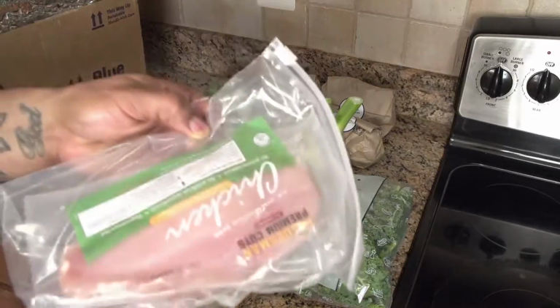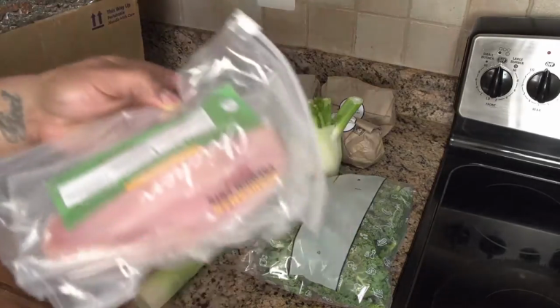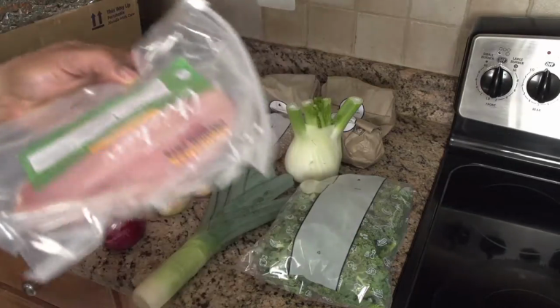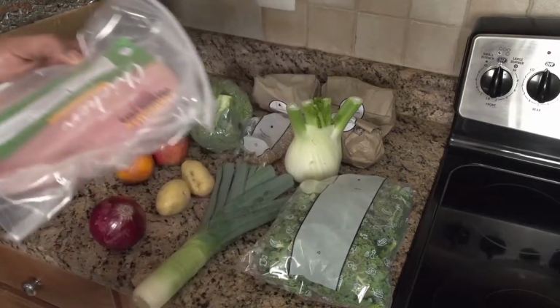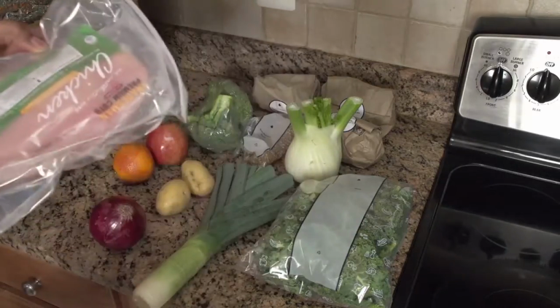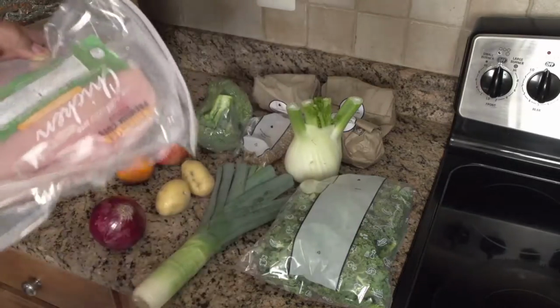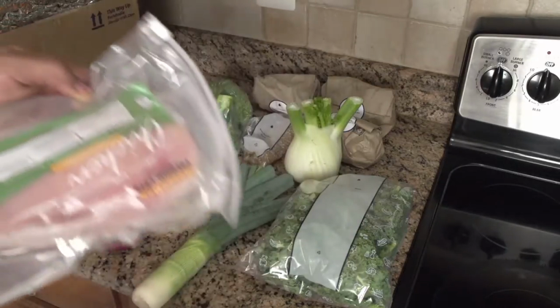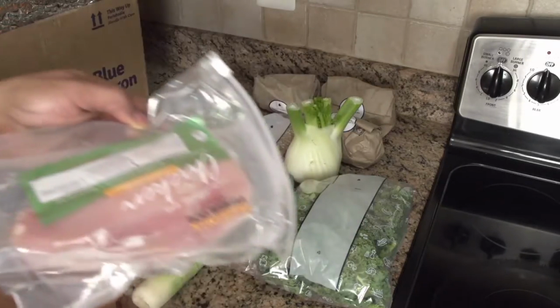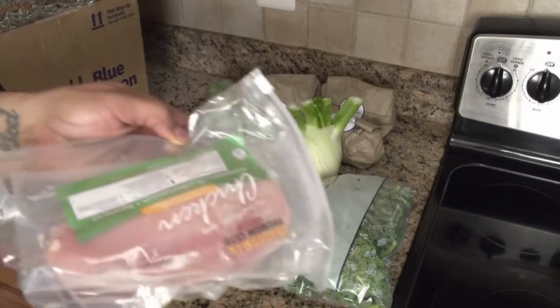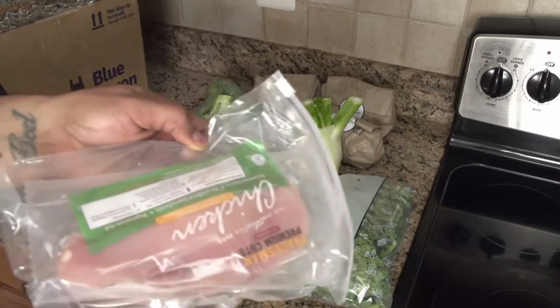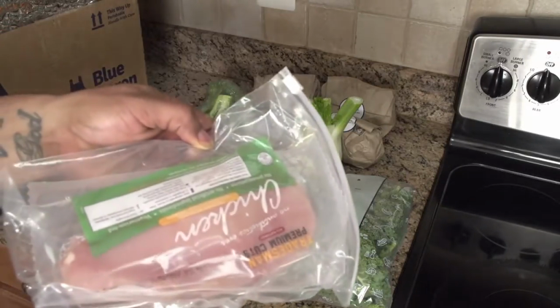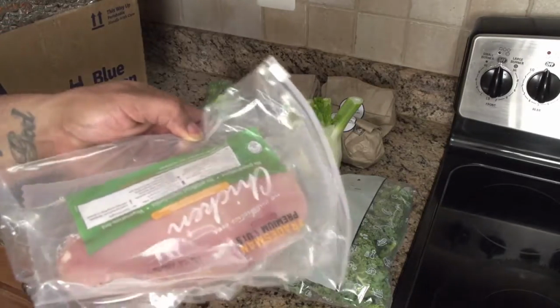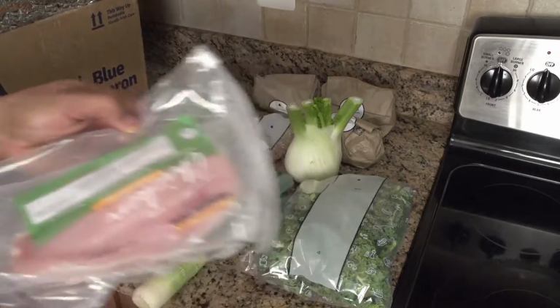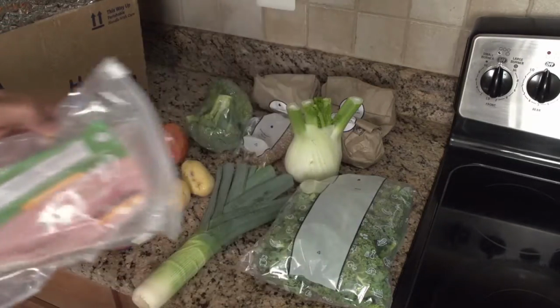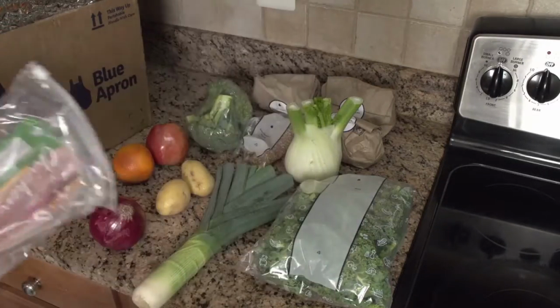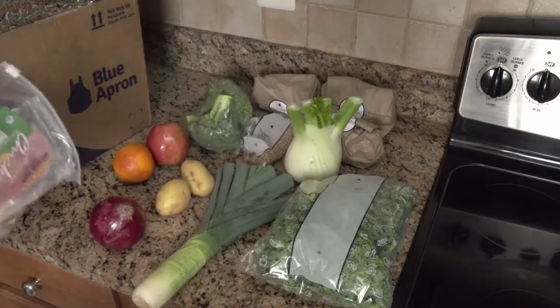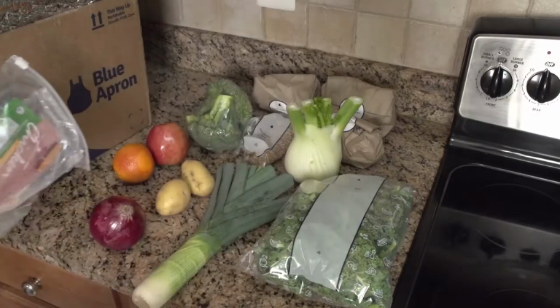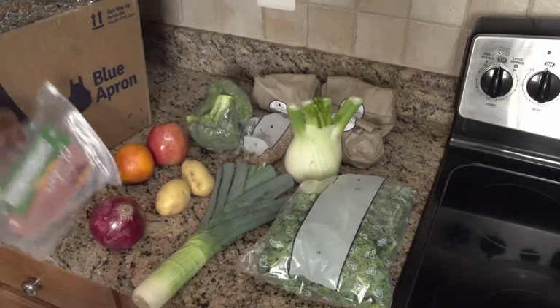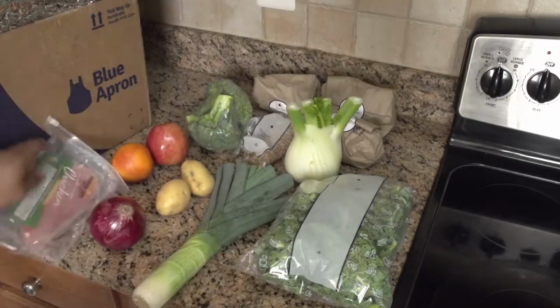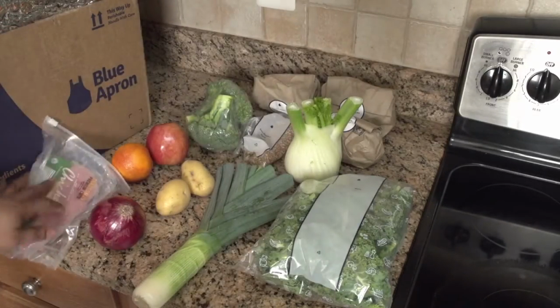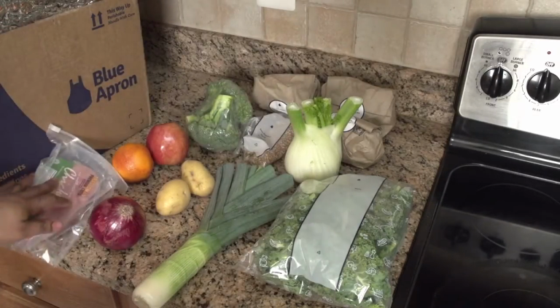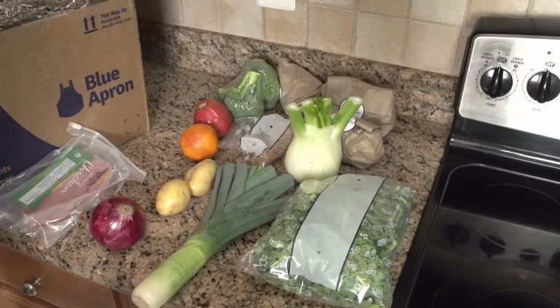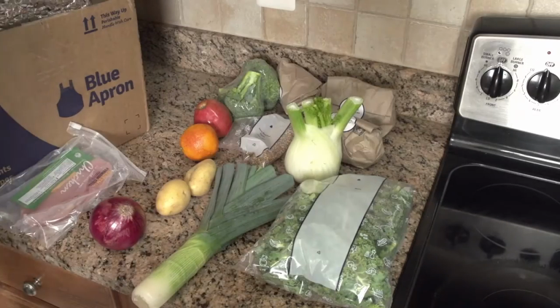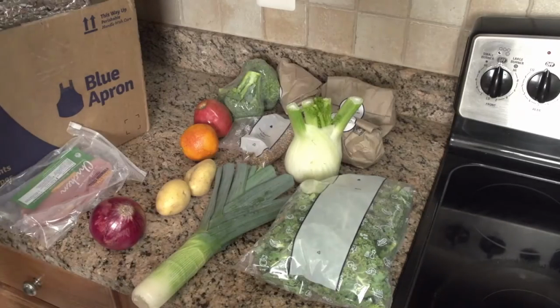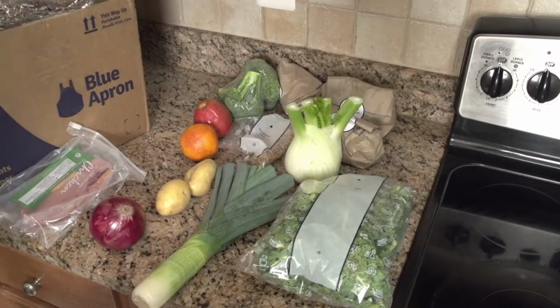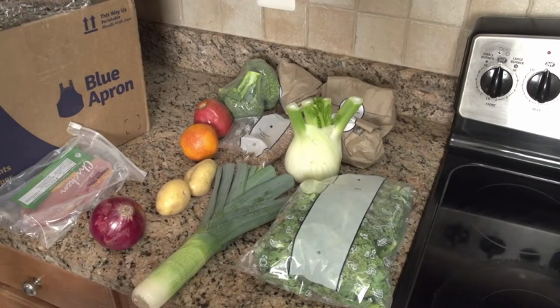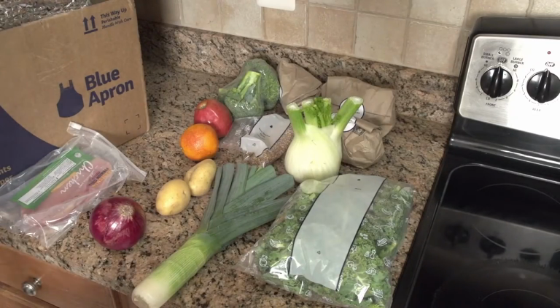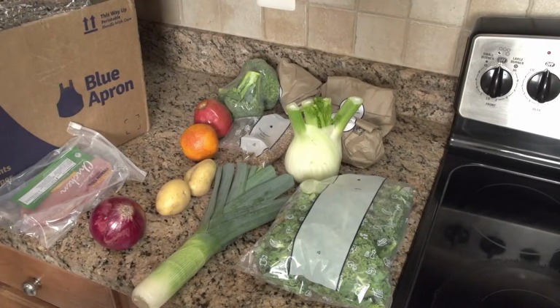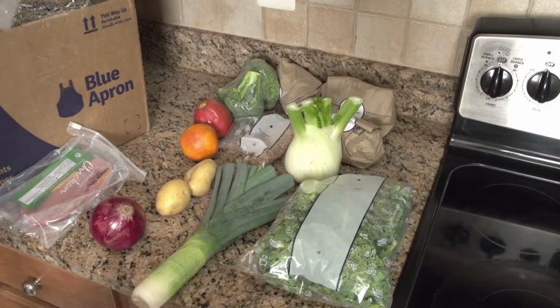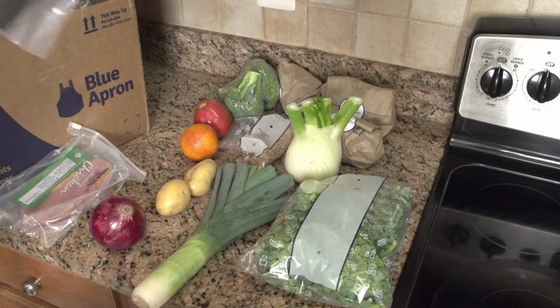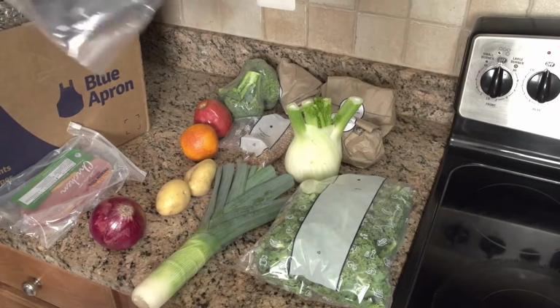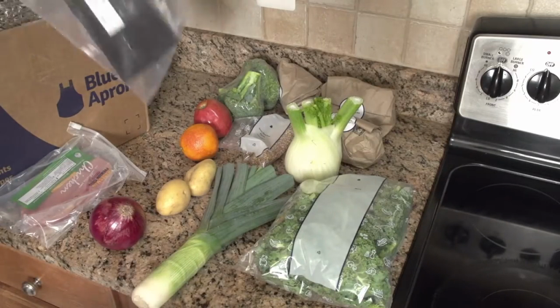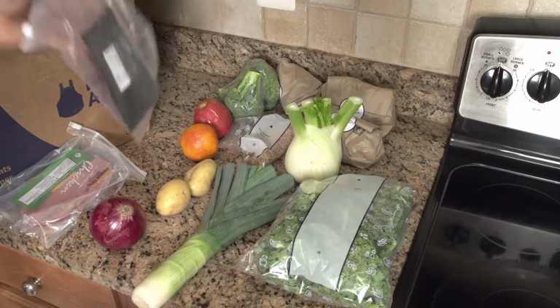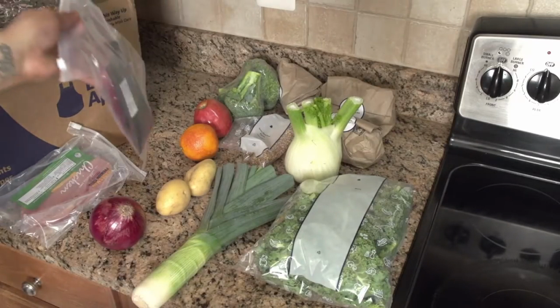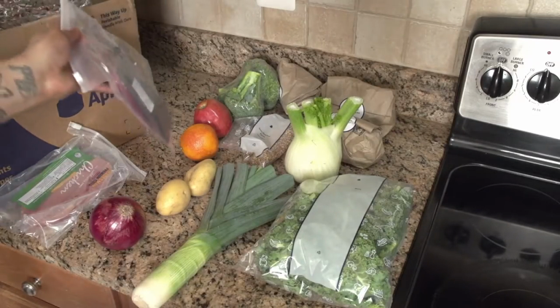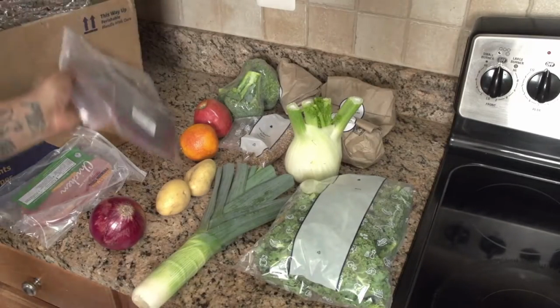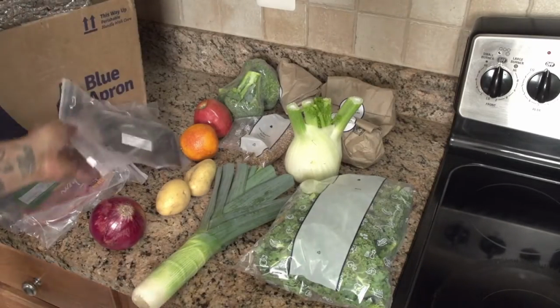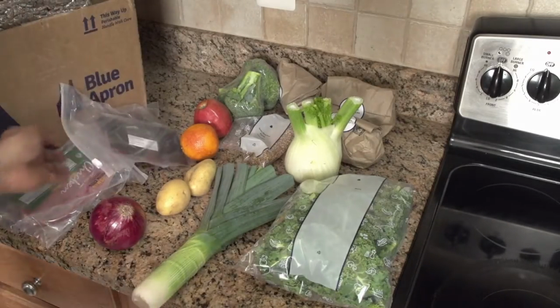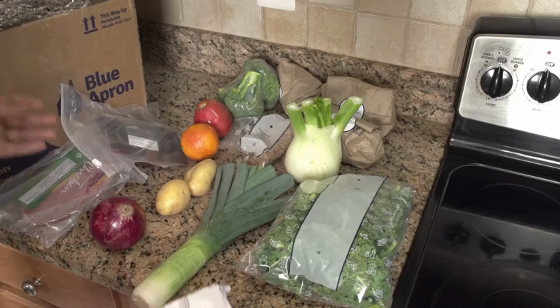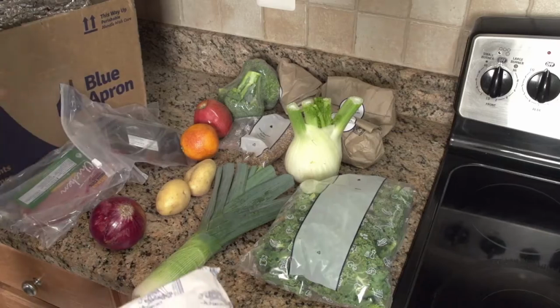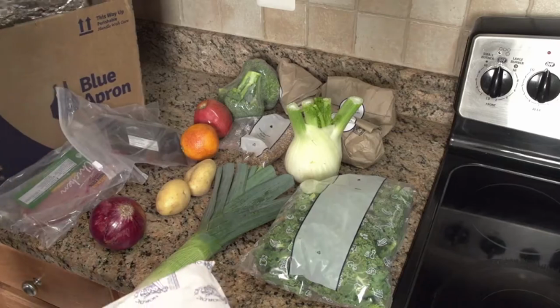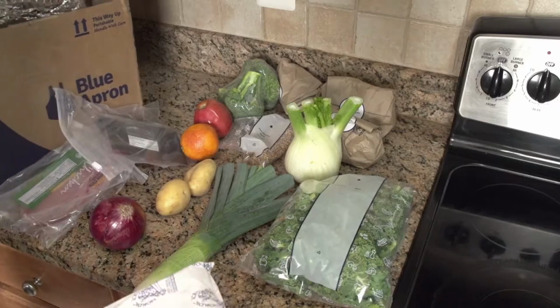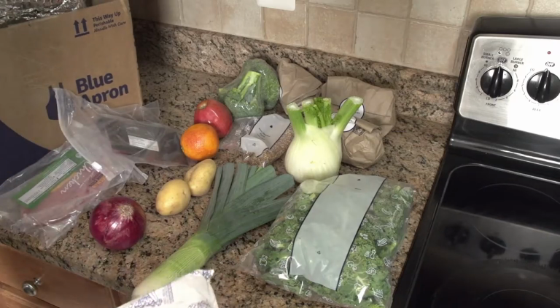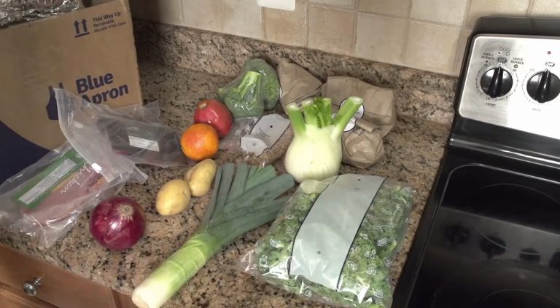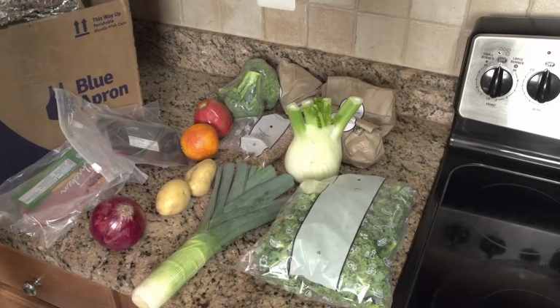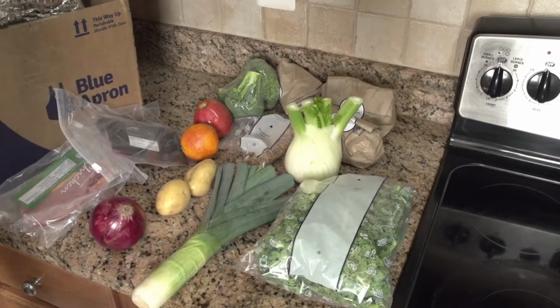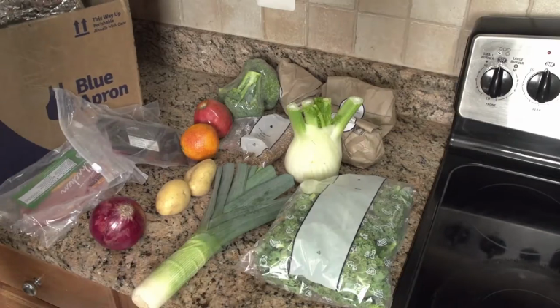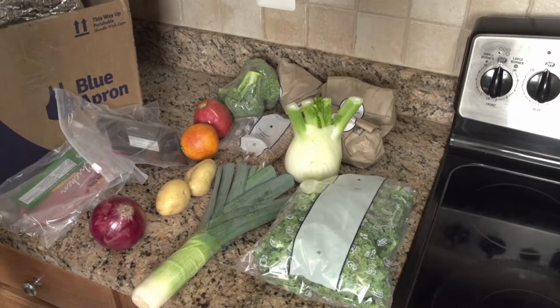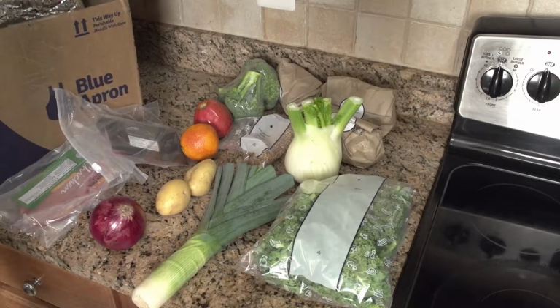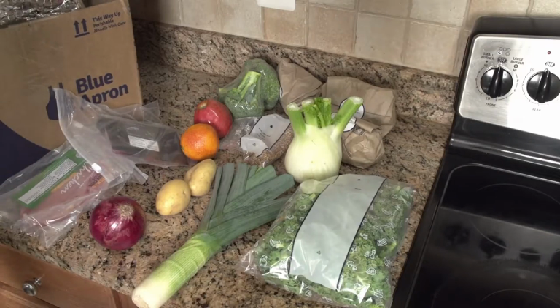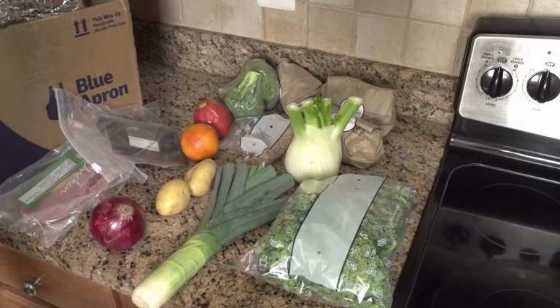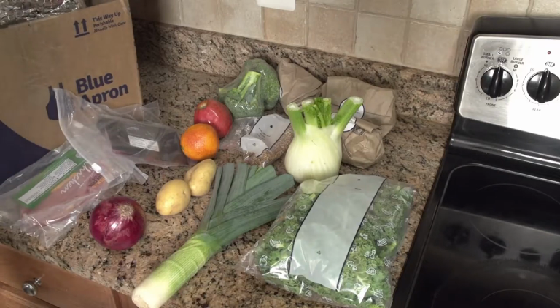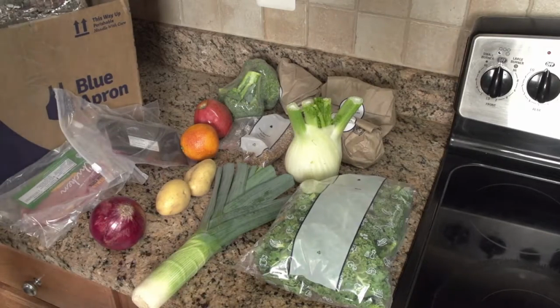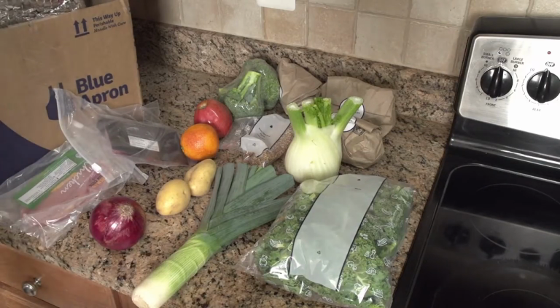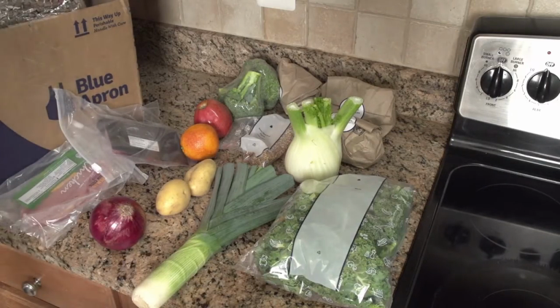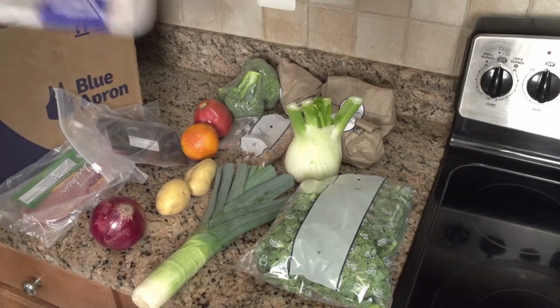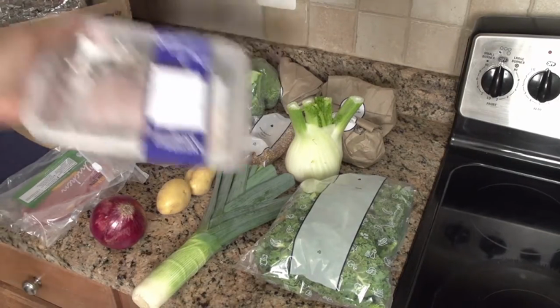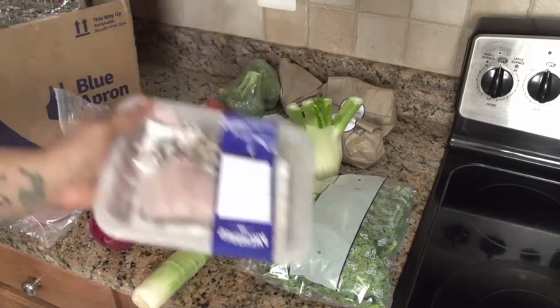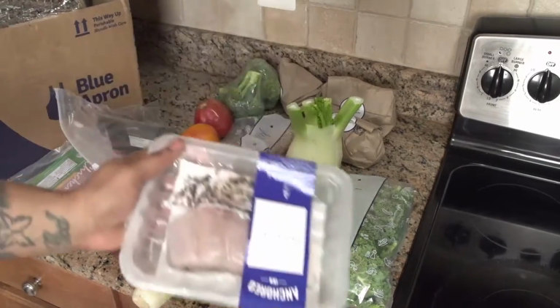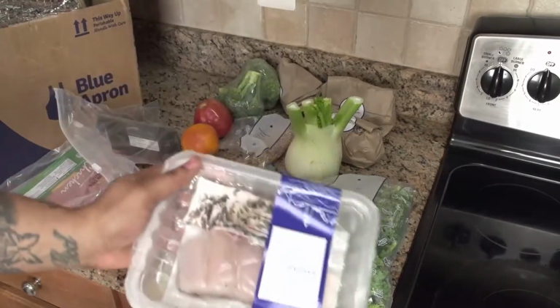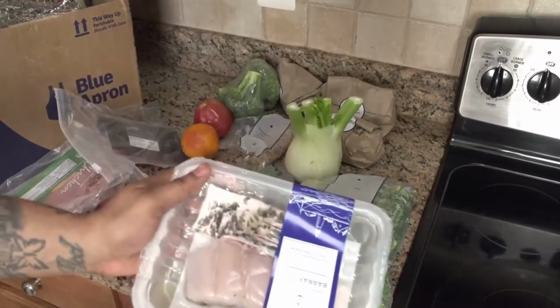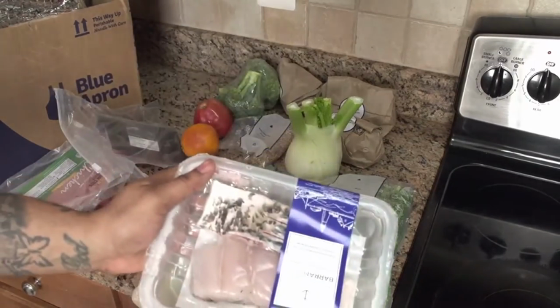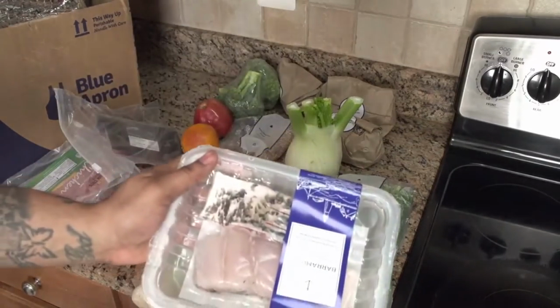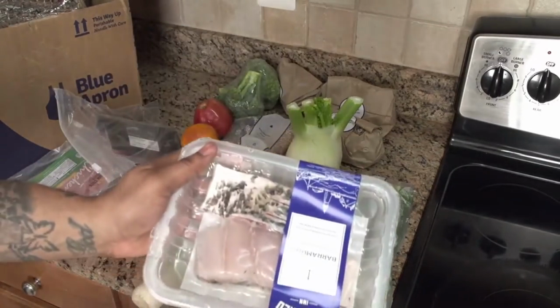You got your chicken — nice little pack of chicken. We got your pork. And your fish.